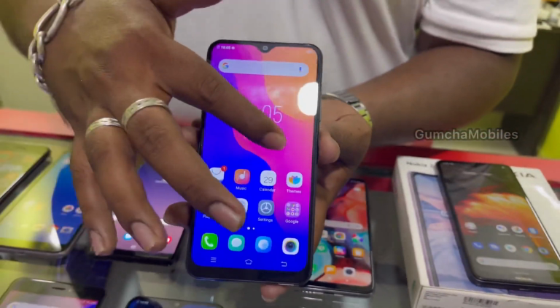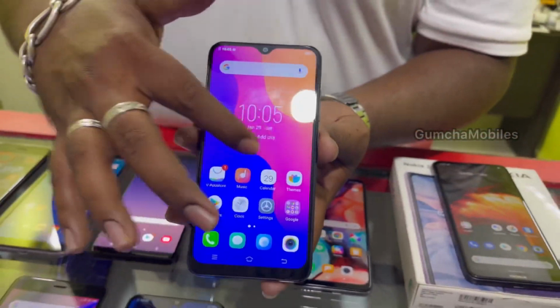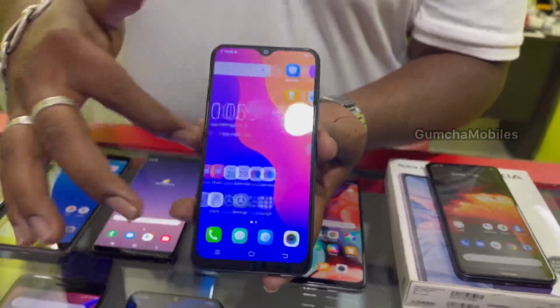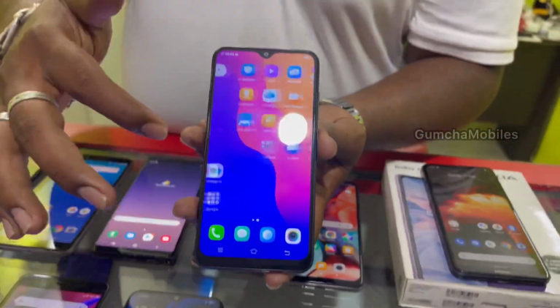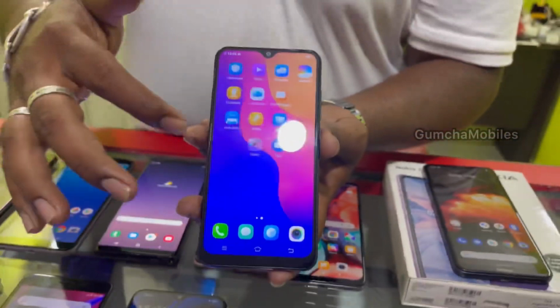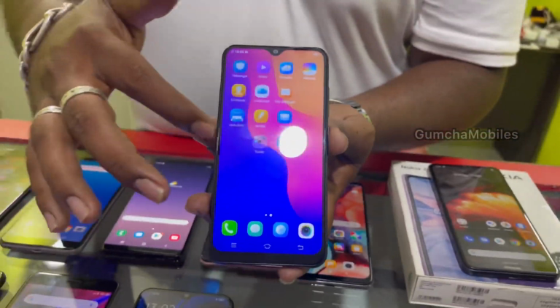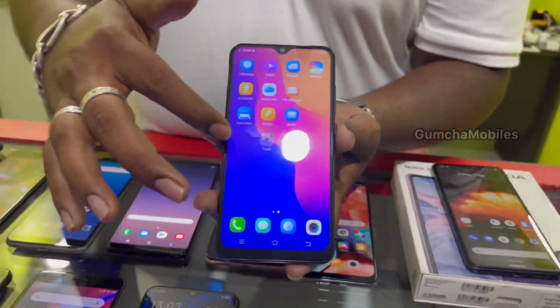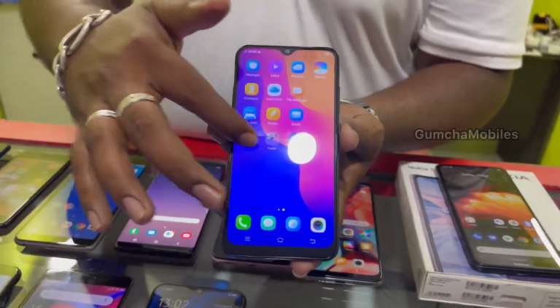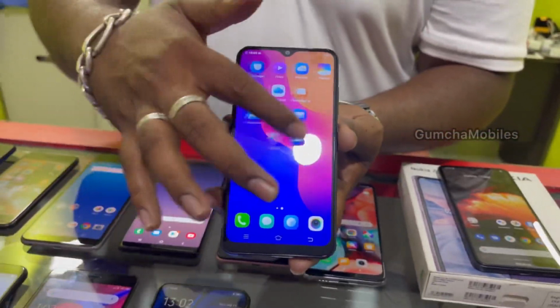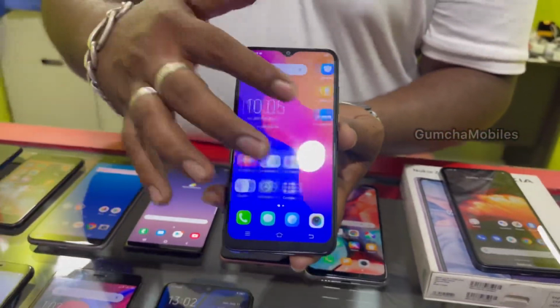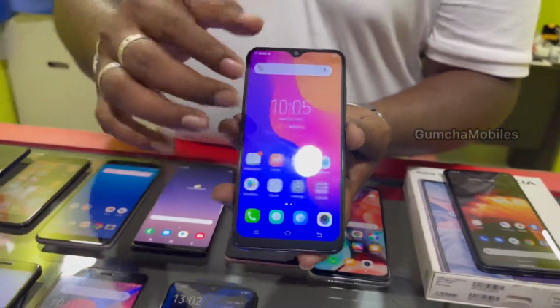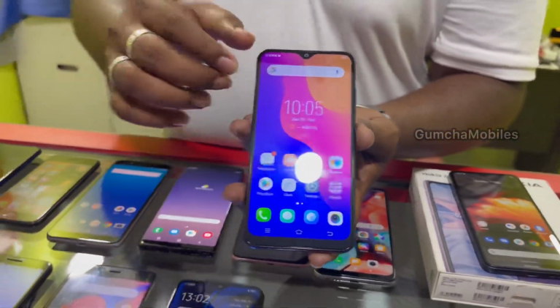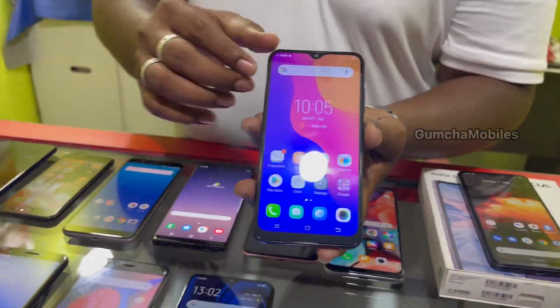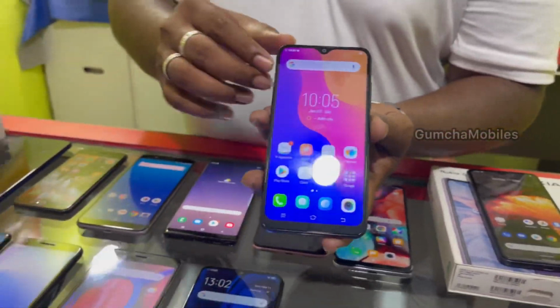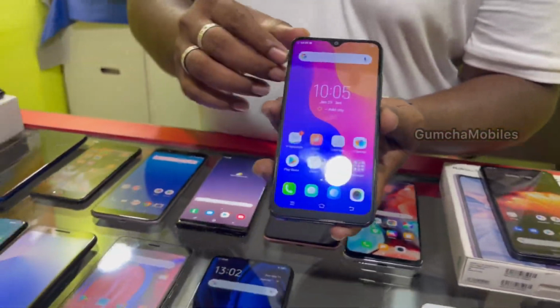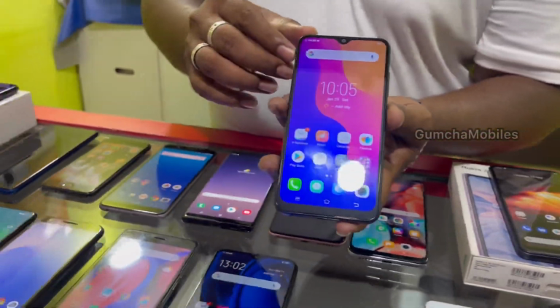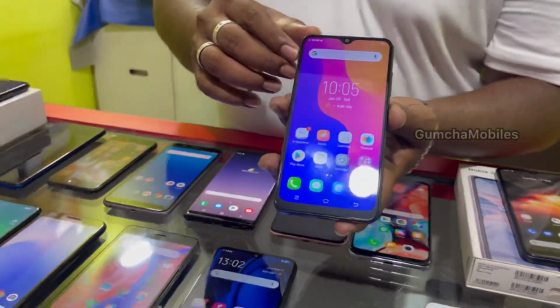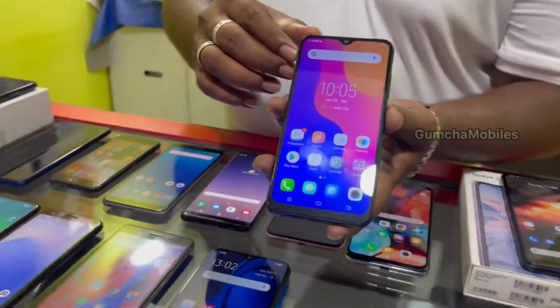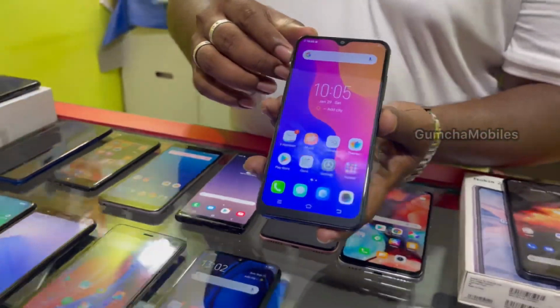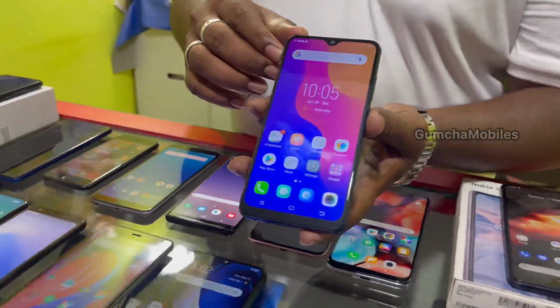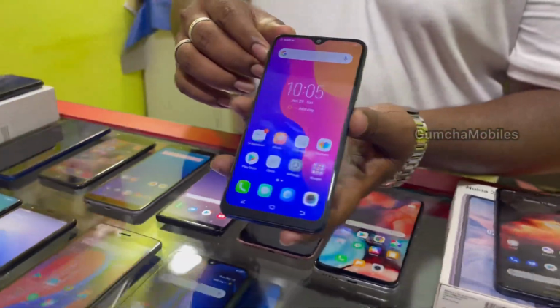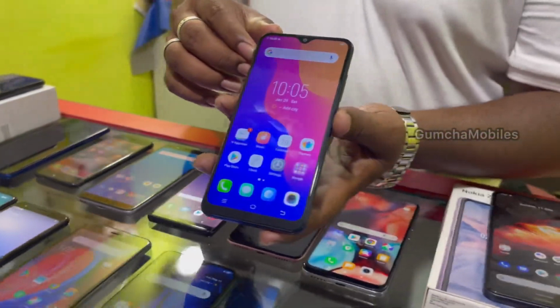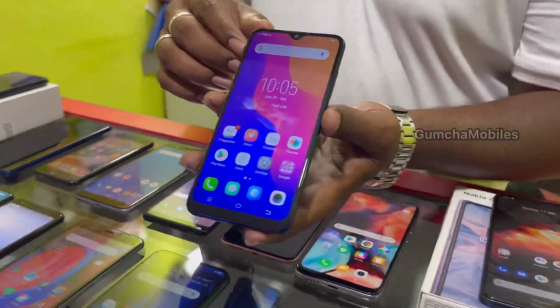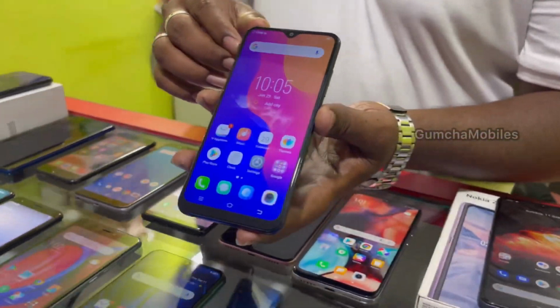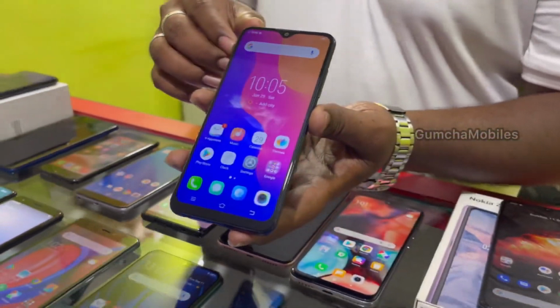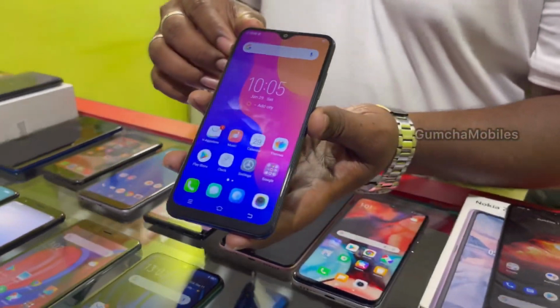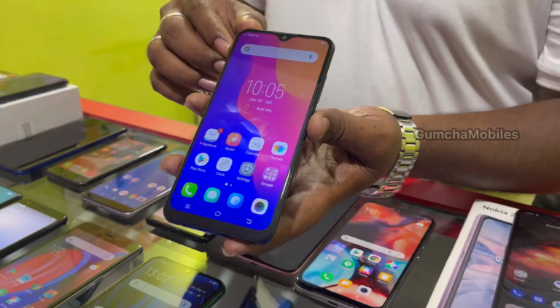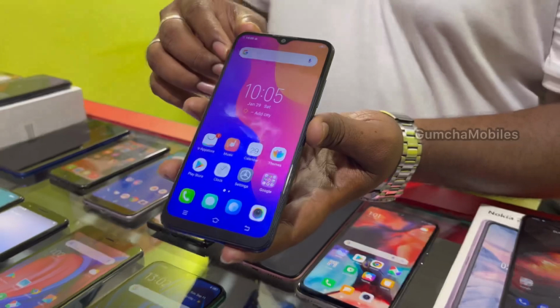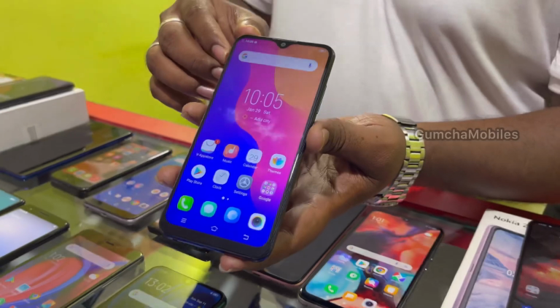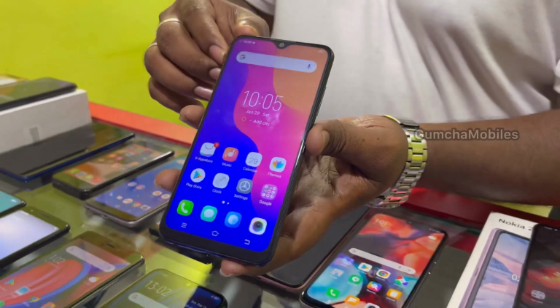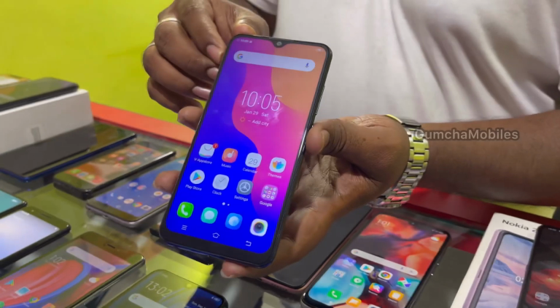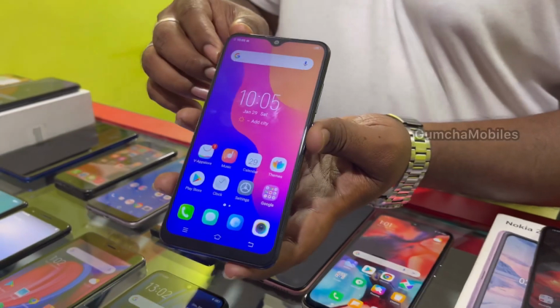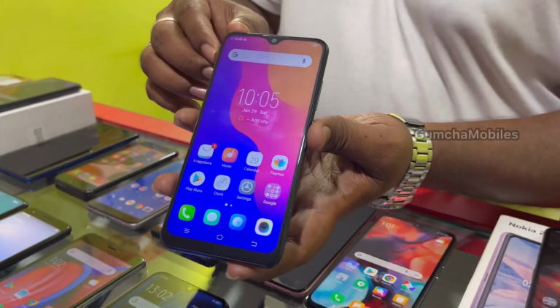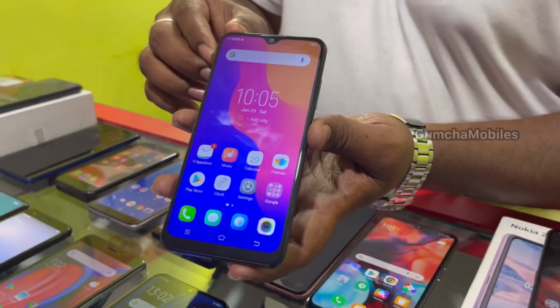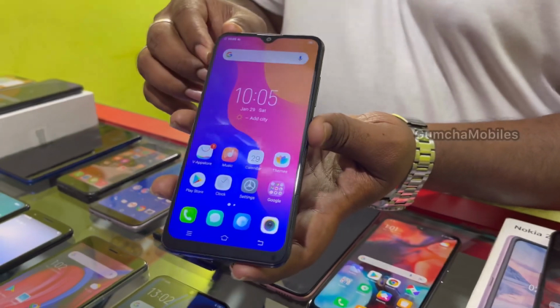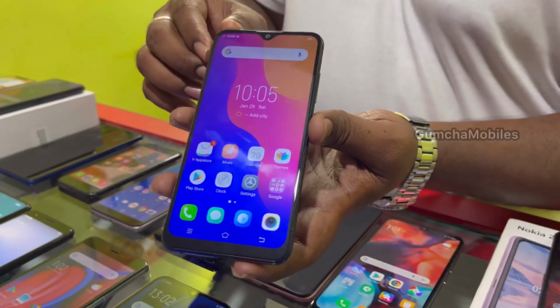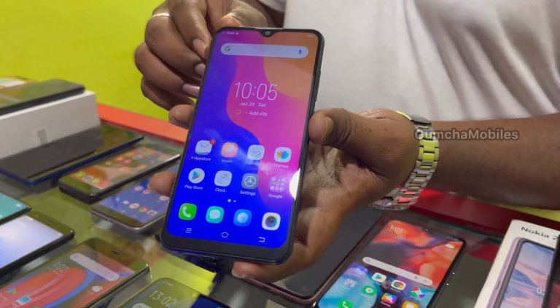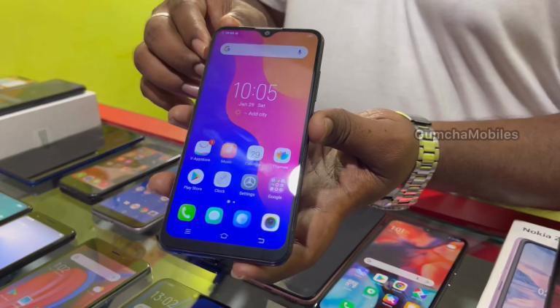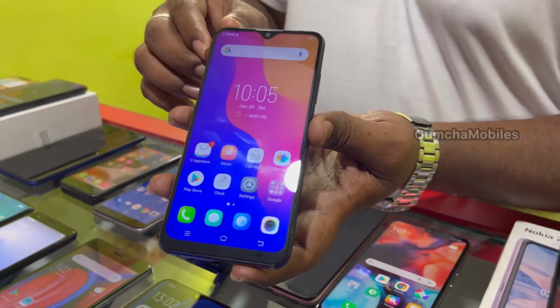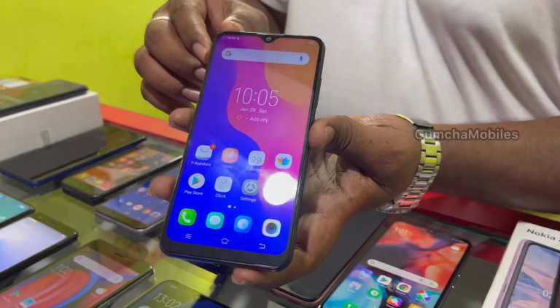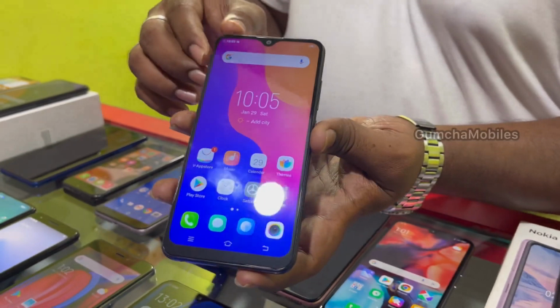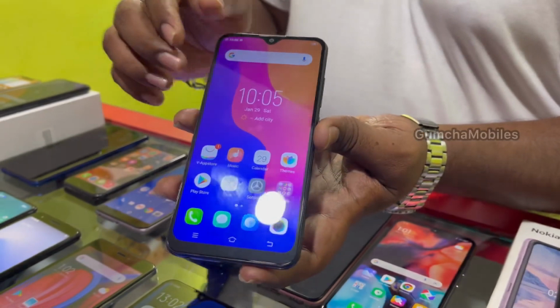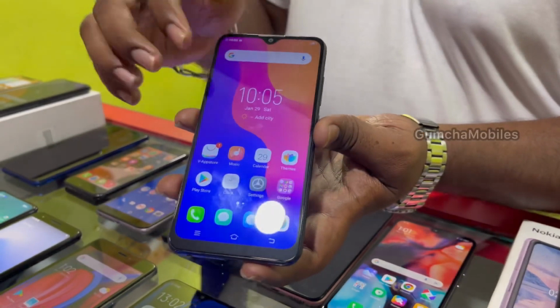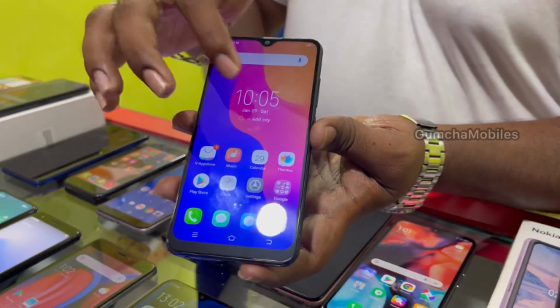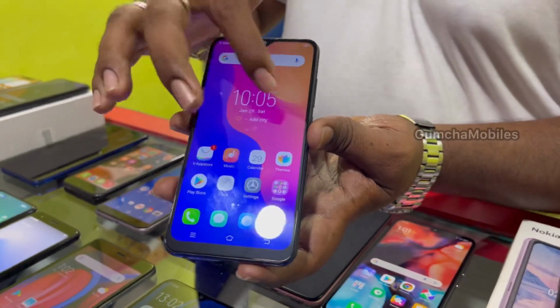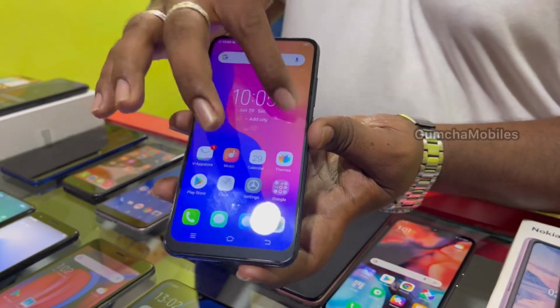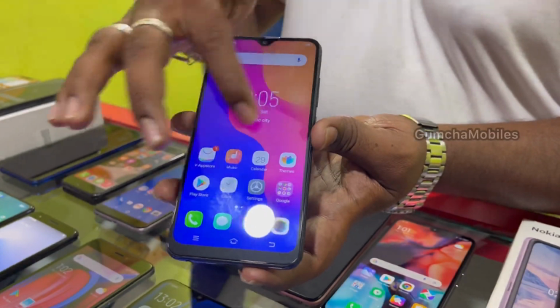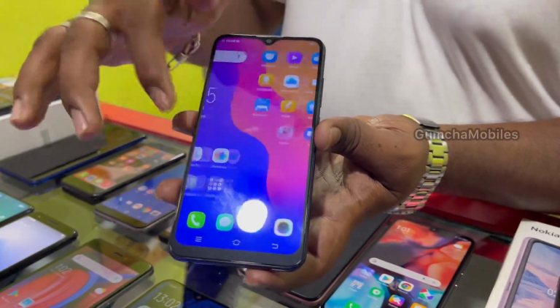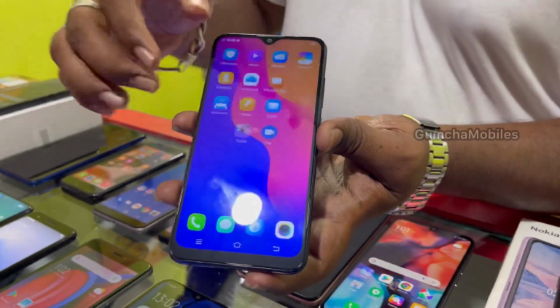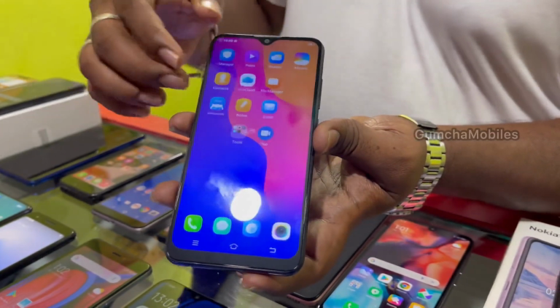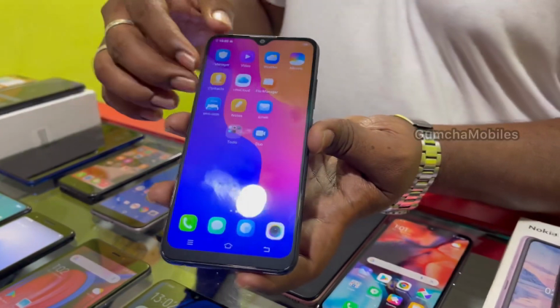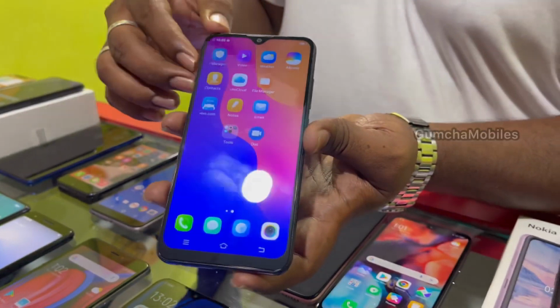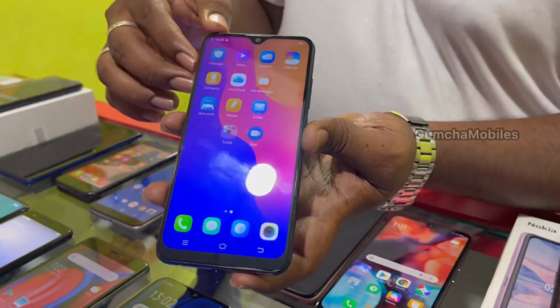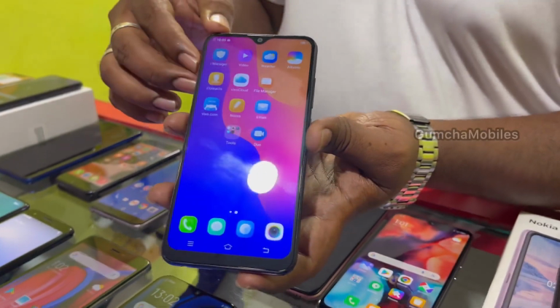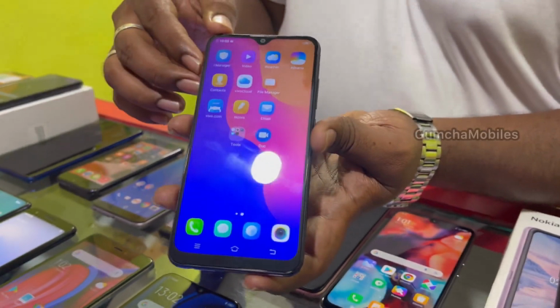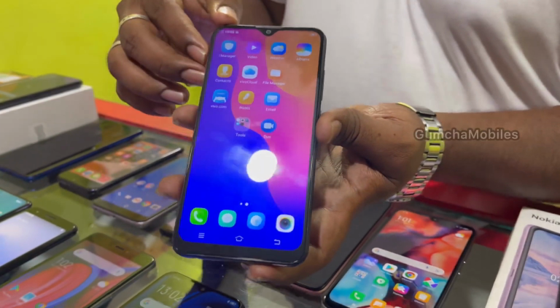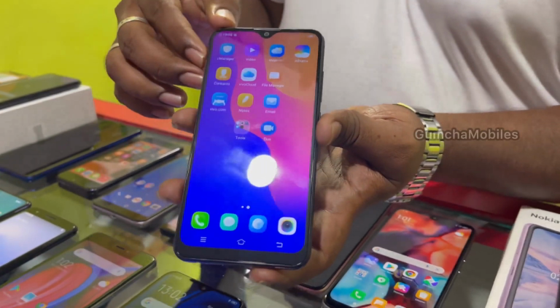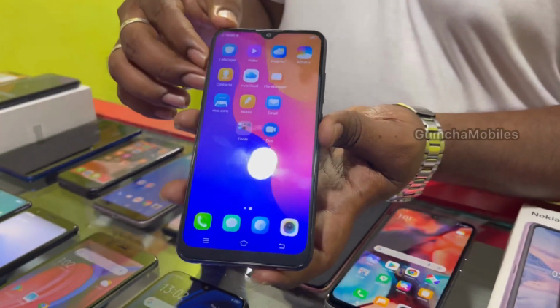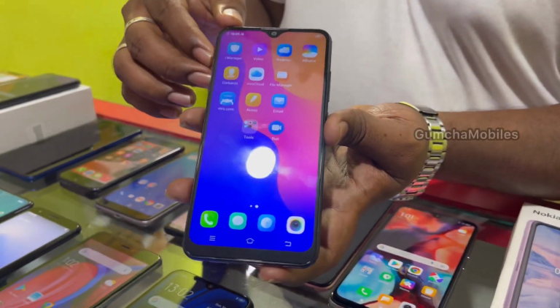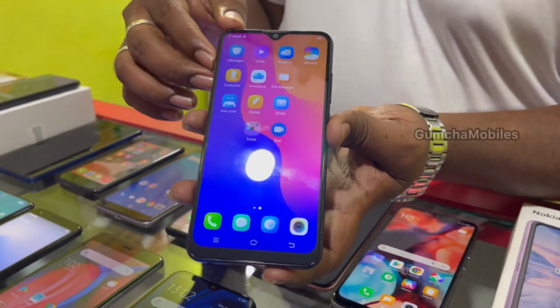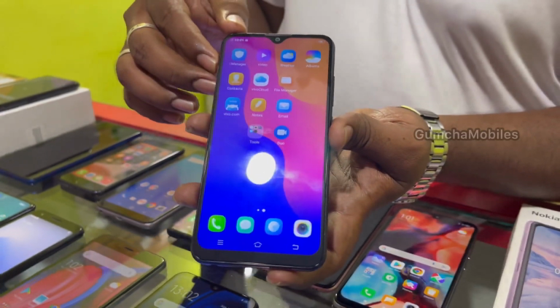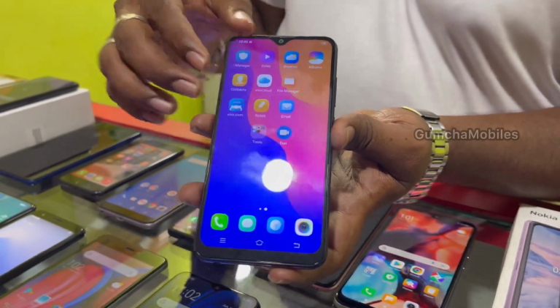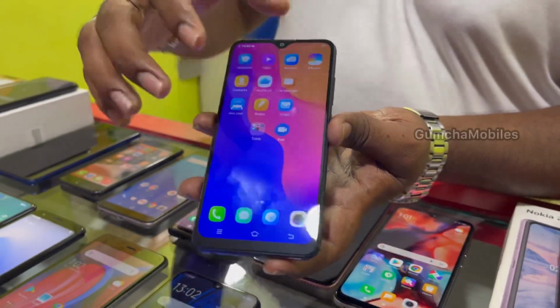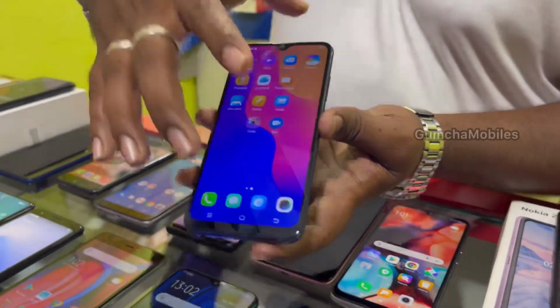Vivo Y53, 32GB storage, 4G, 4000mAh battery, neat condition. Price is ₹4,800.